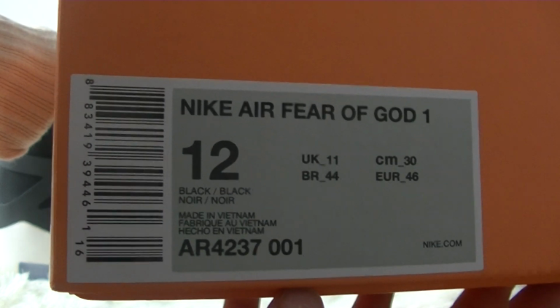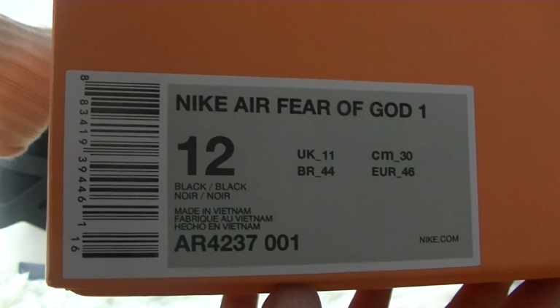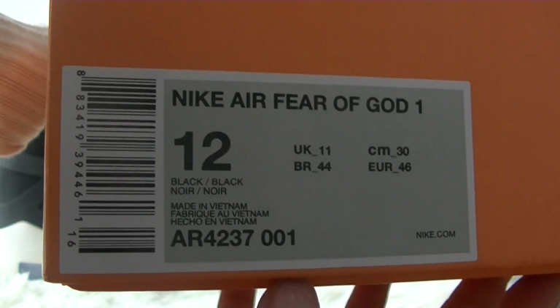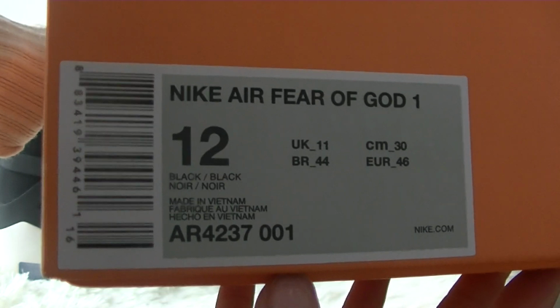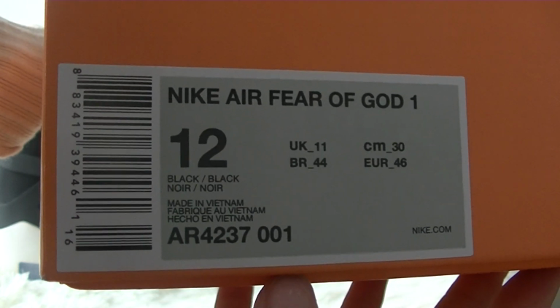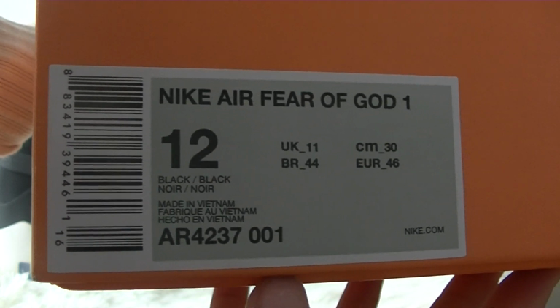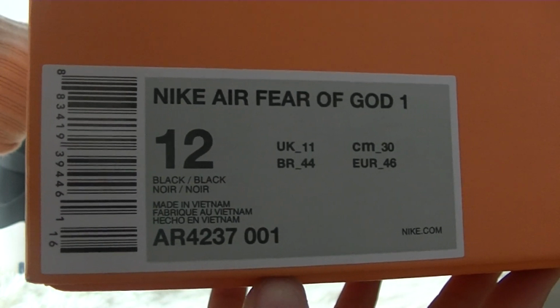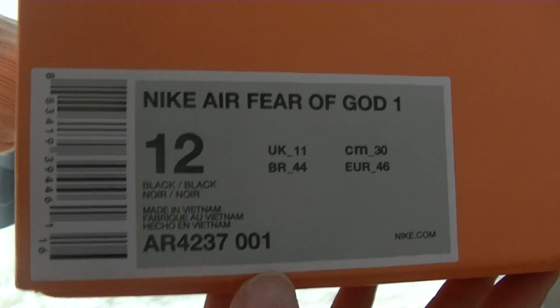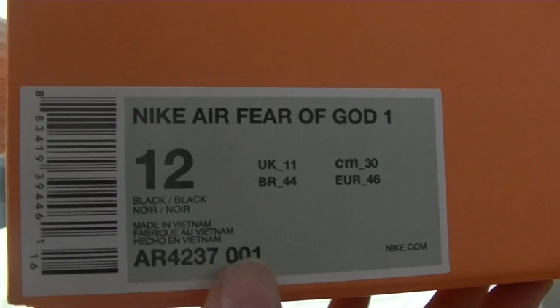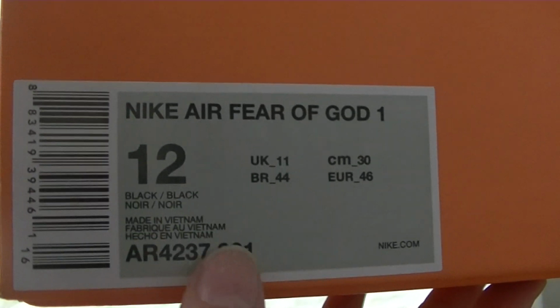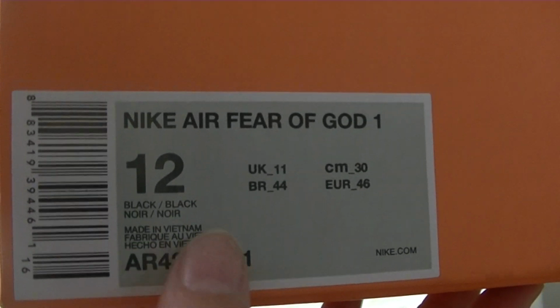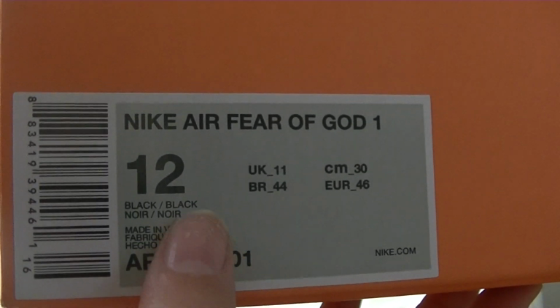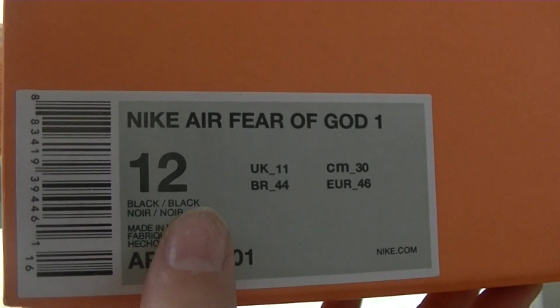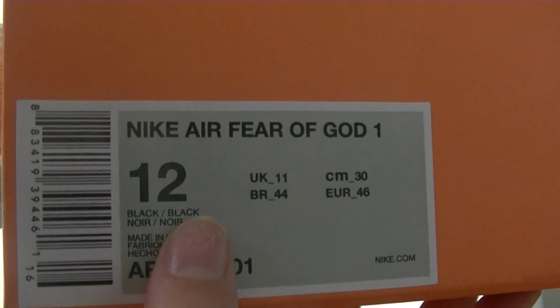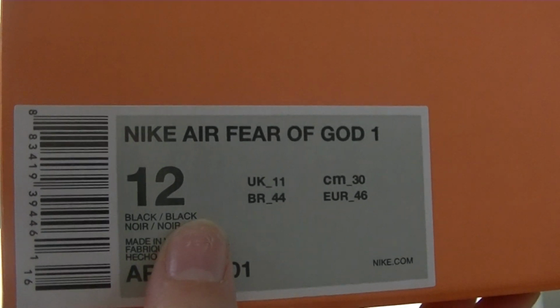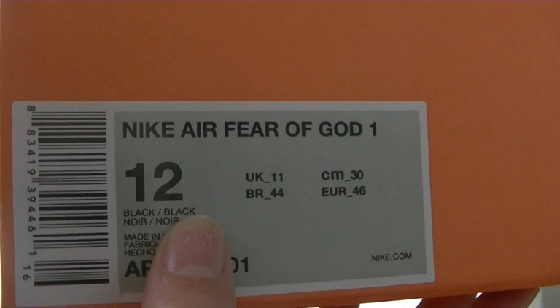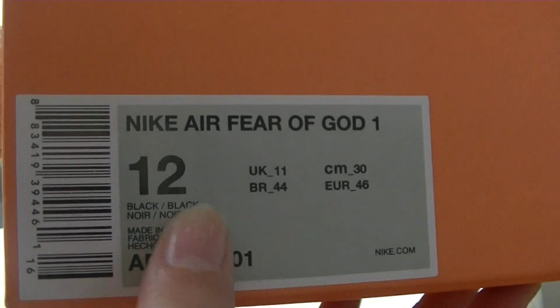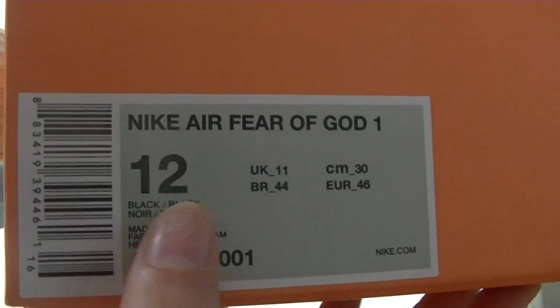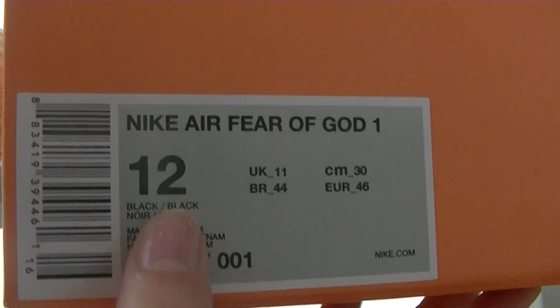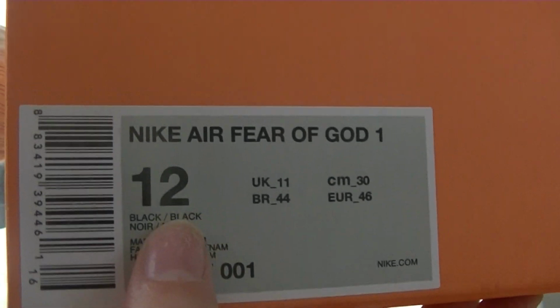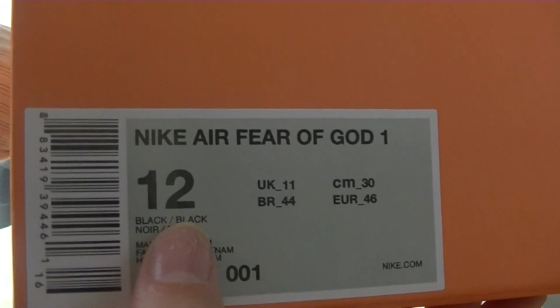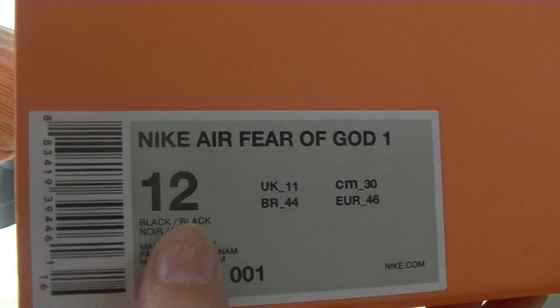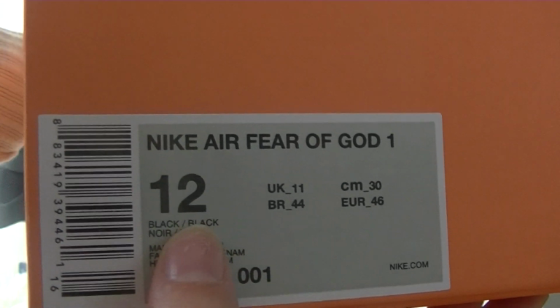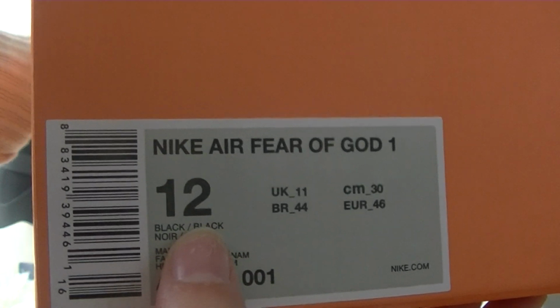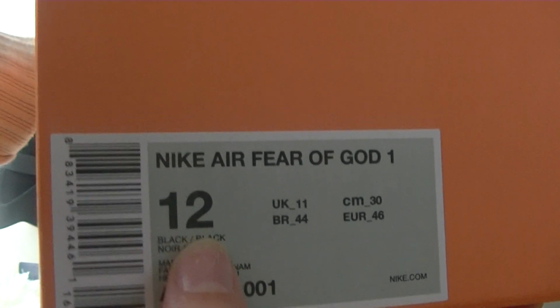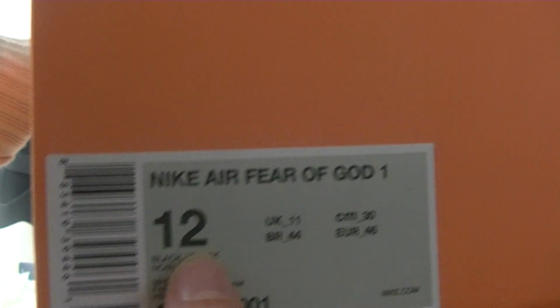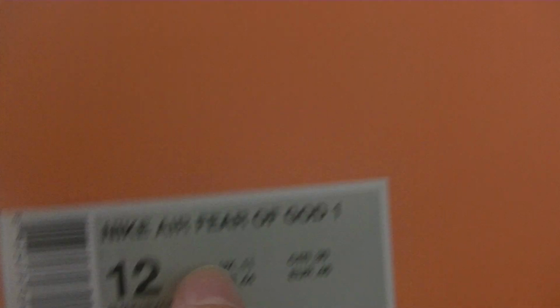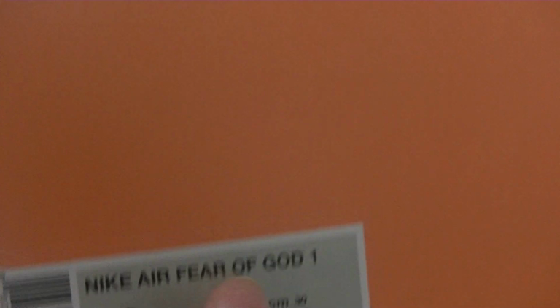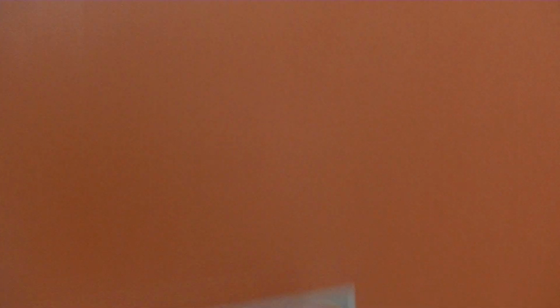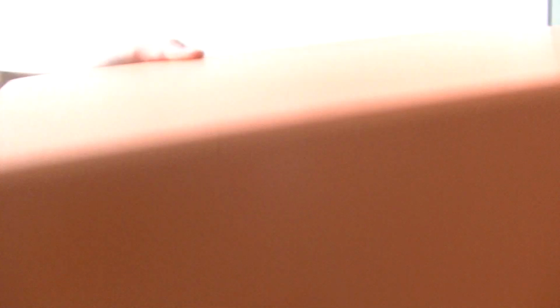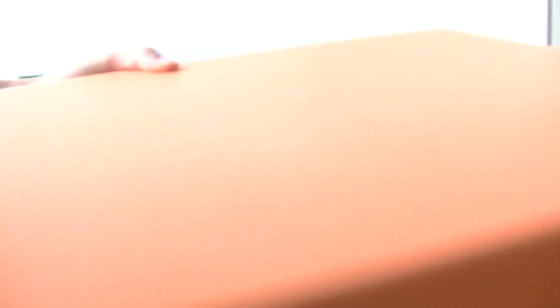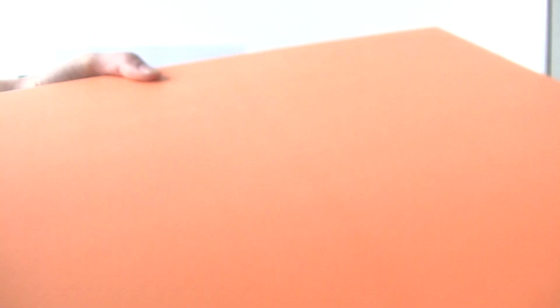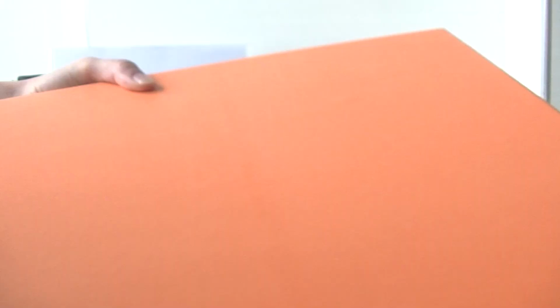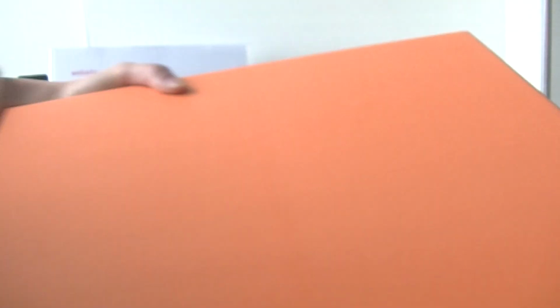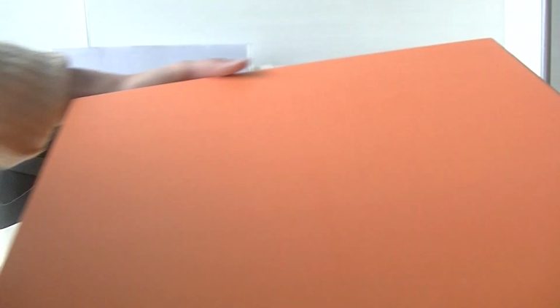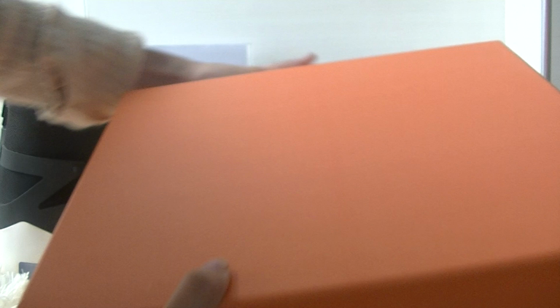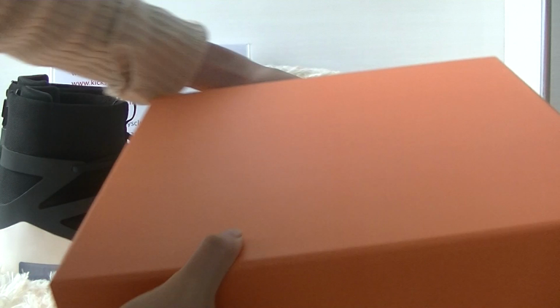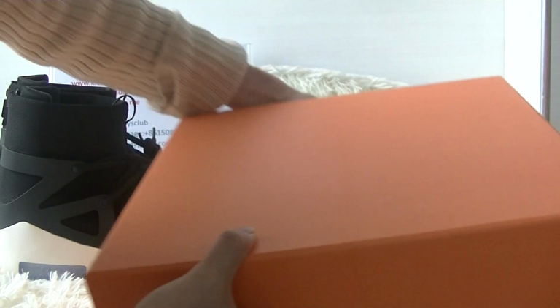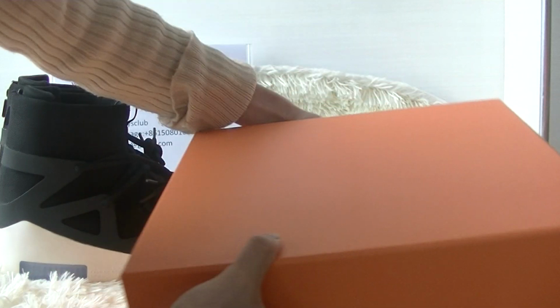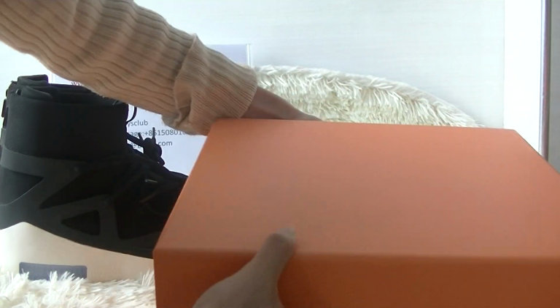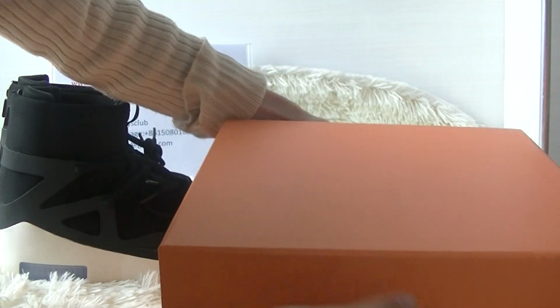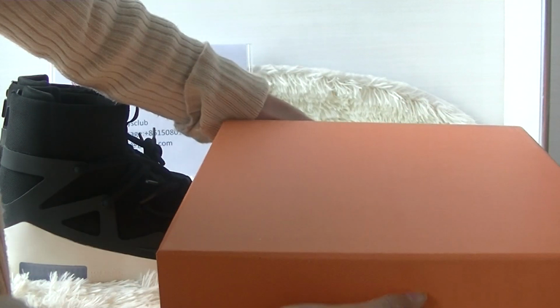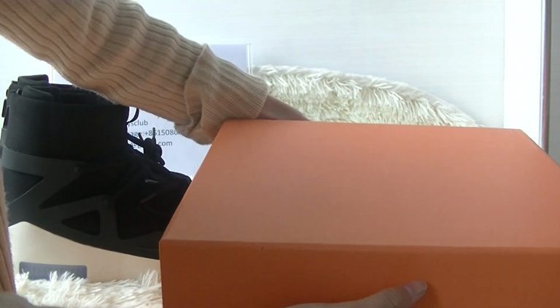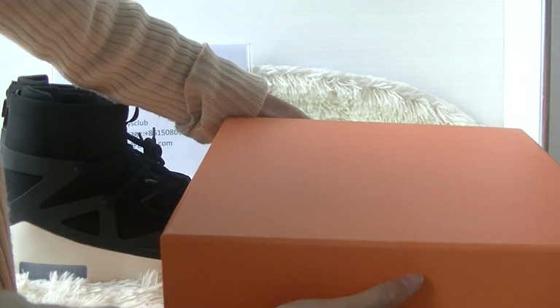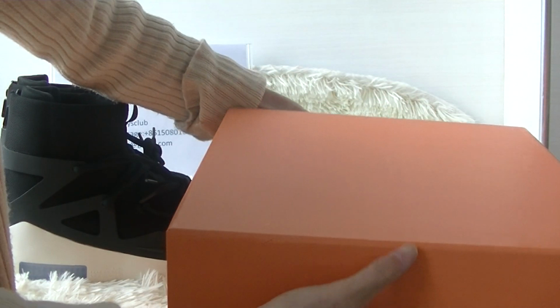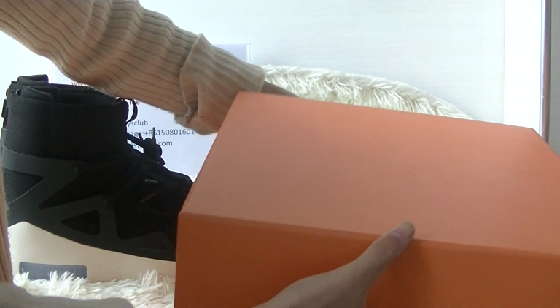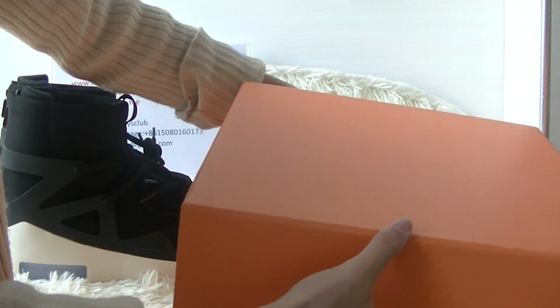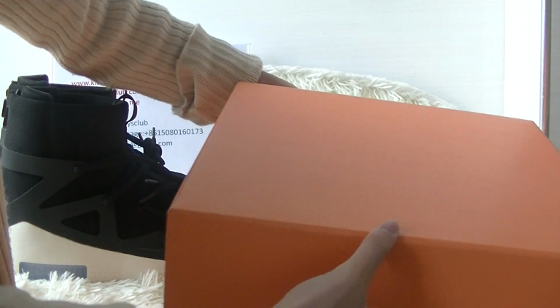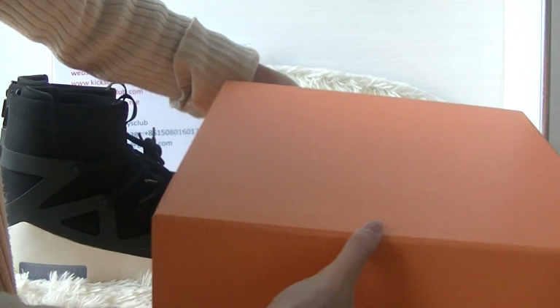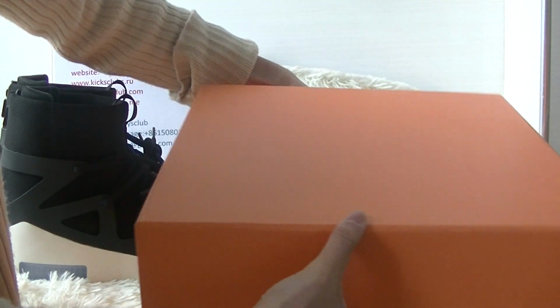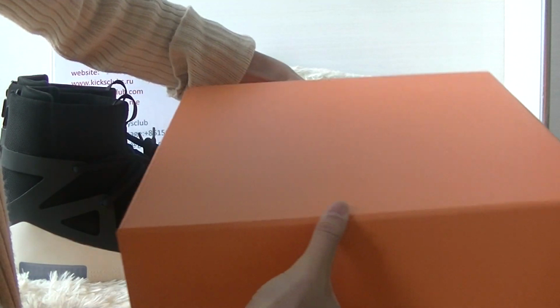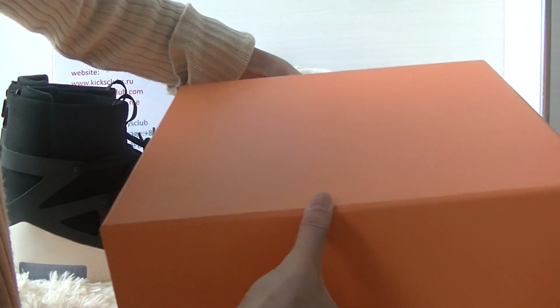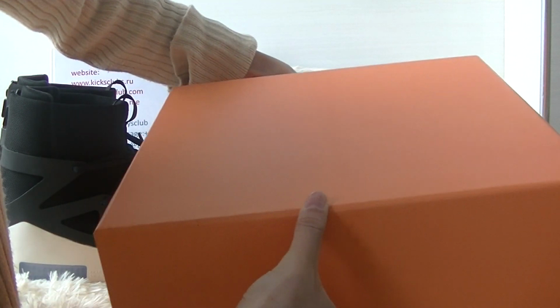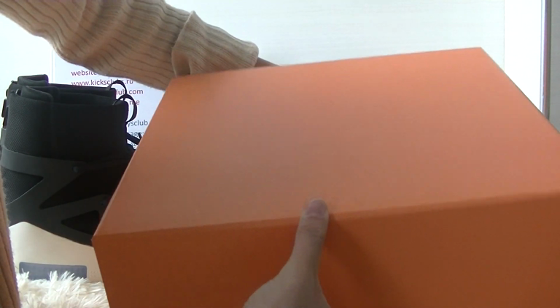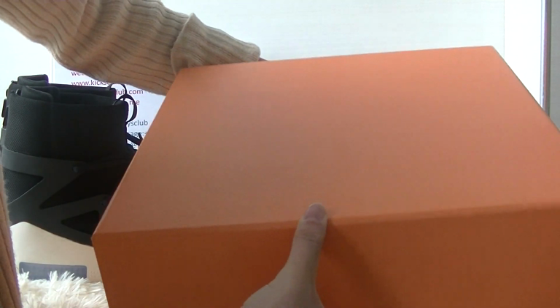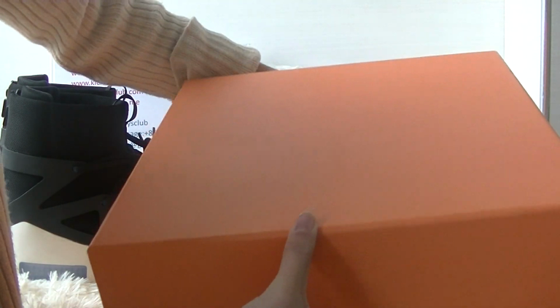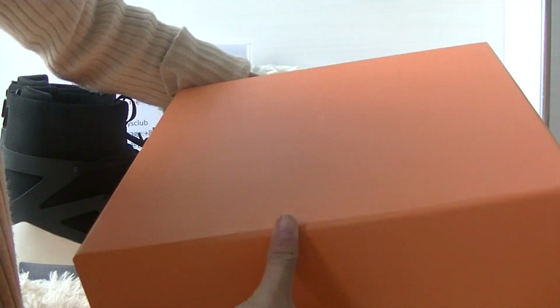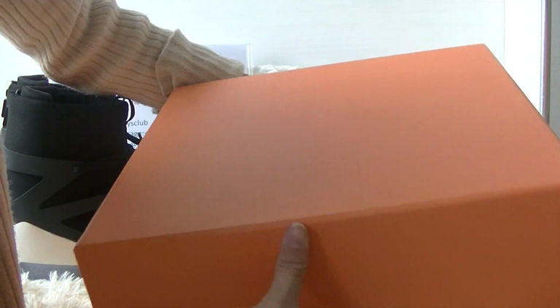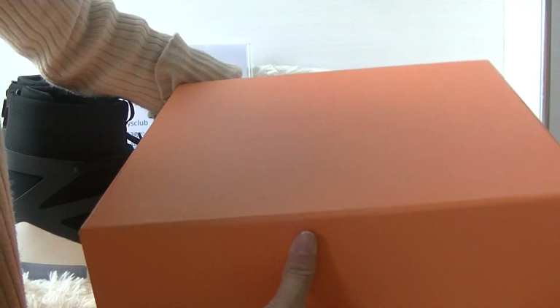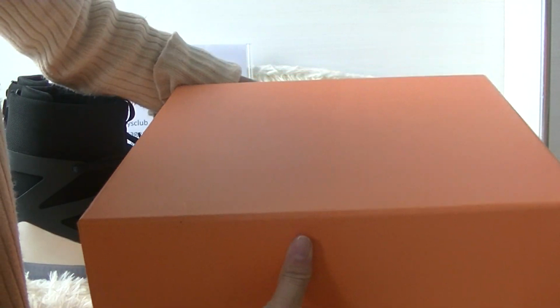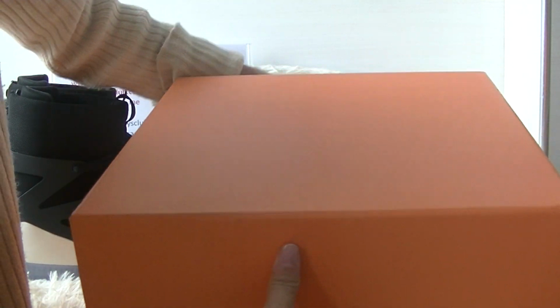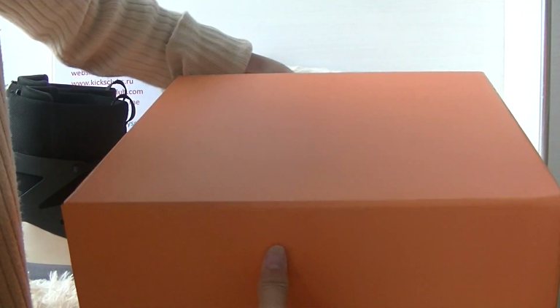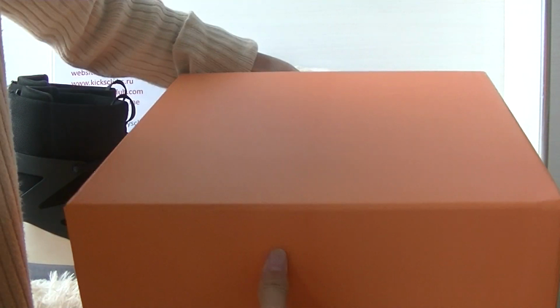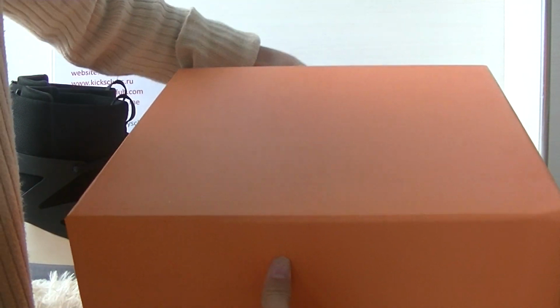And here you have got a shoe tag. This shoe size is US 12. Let's open the box and see the inside.